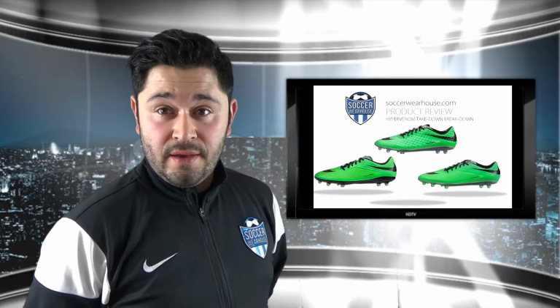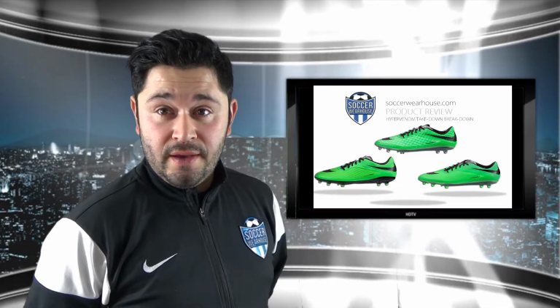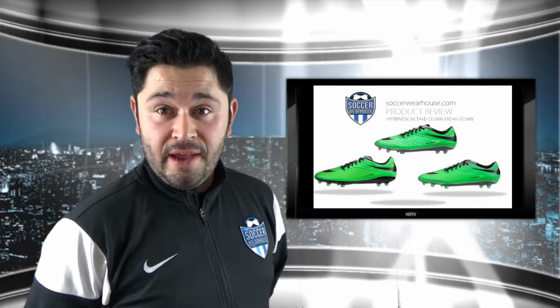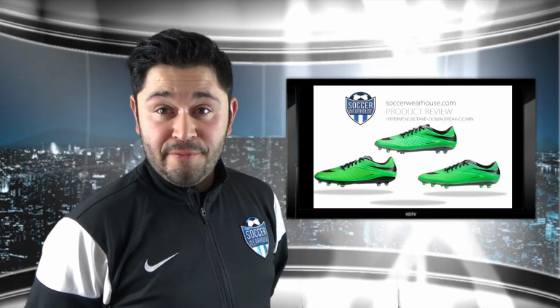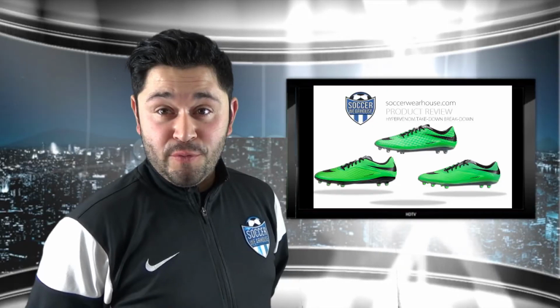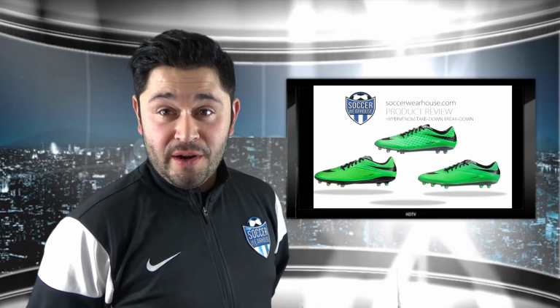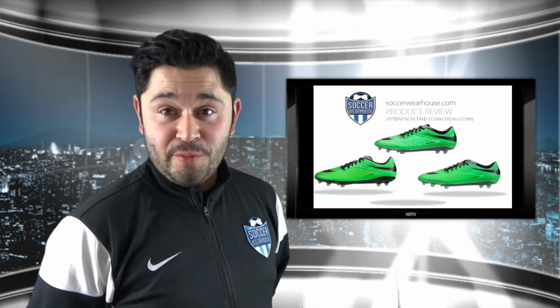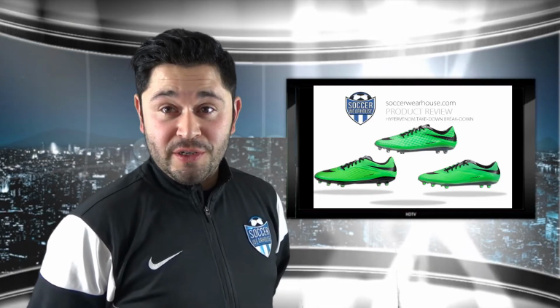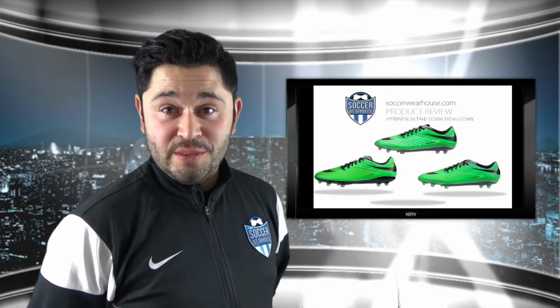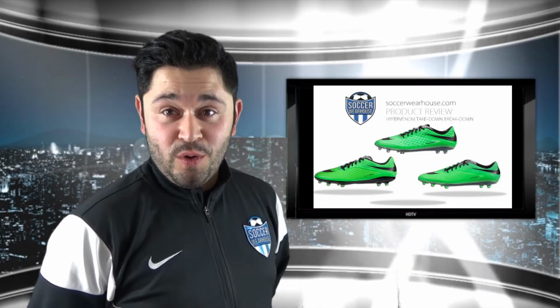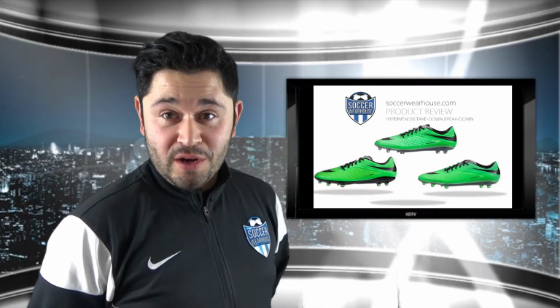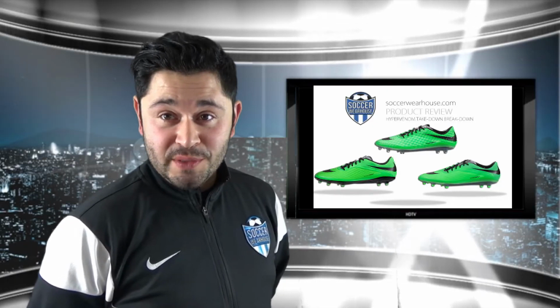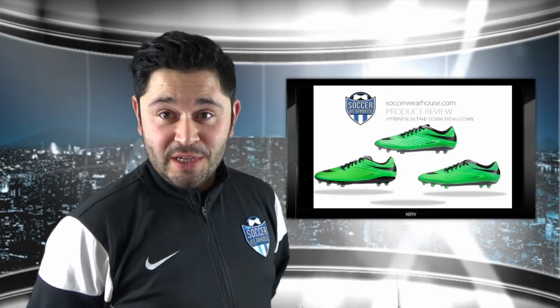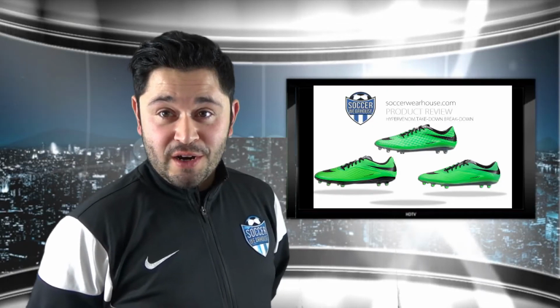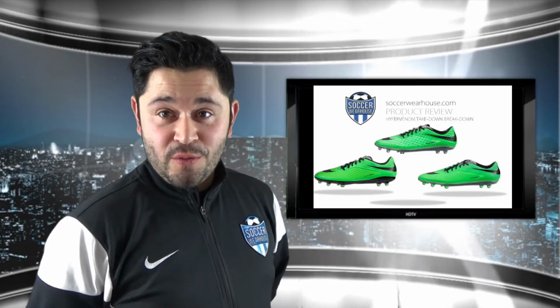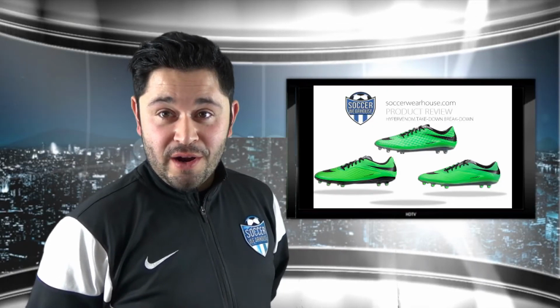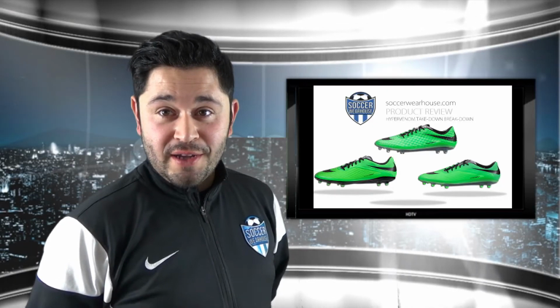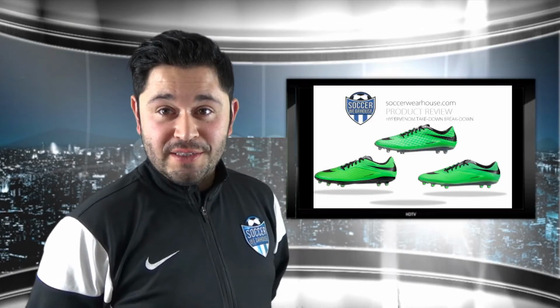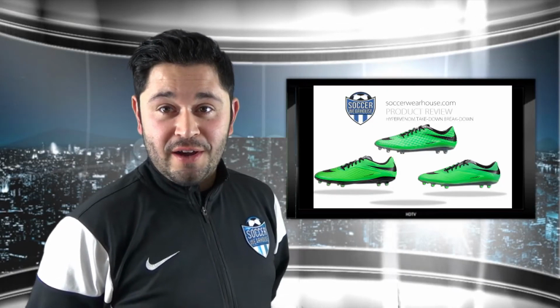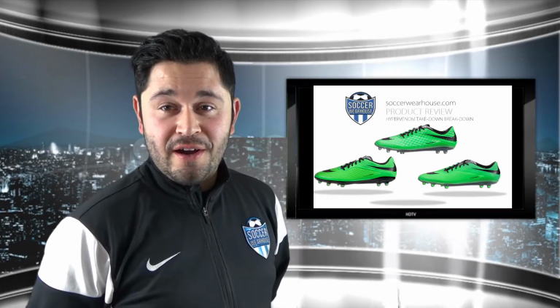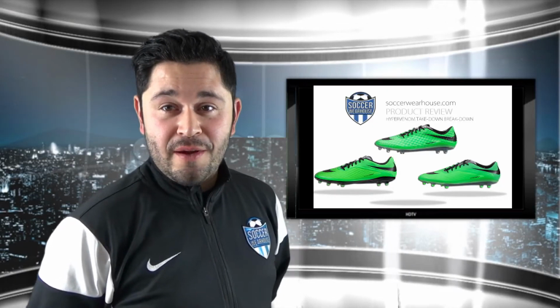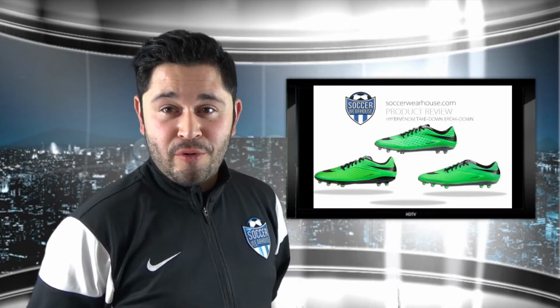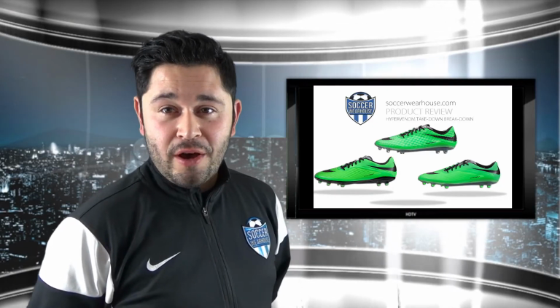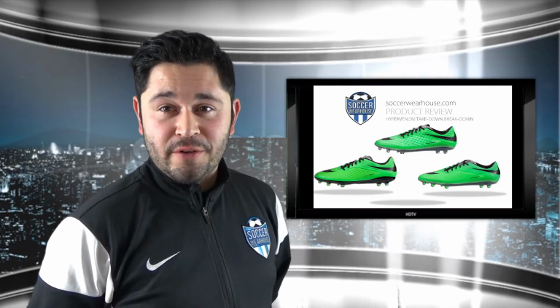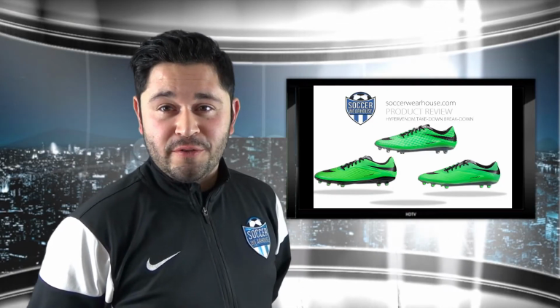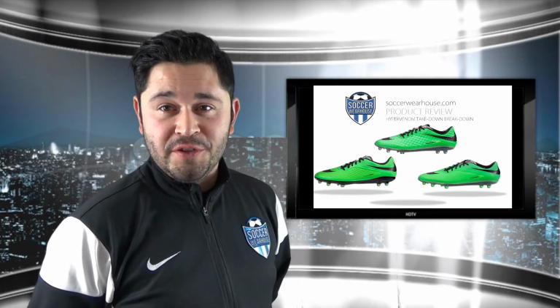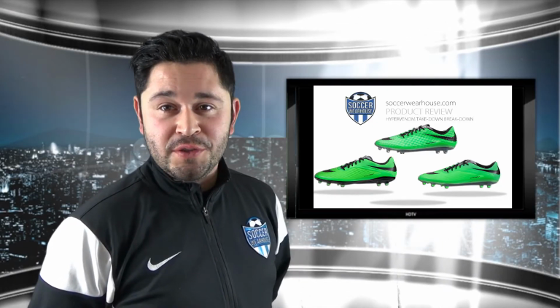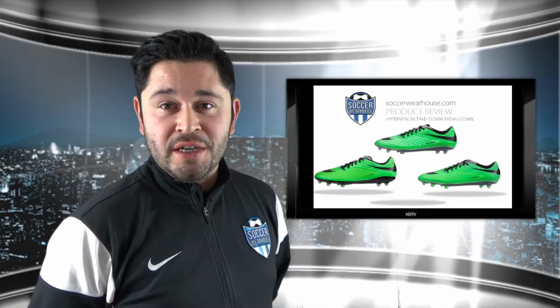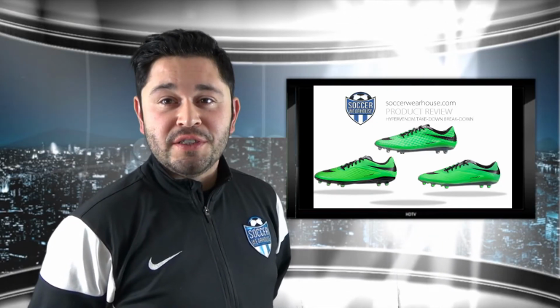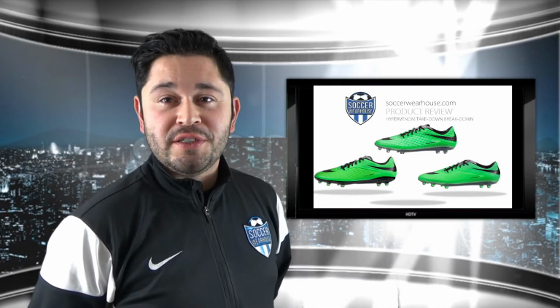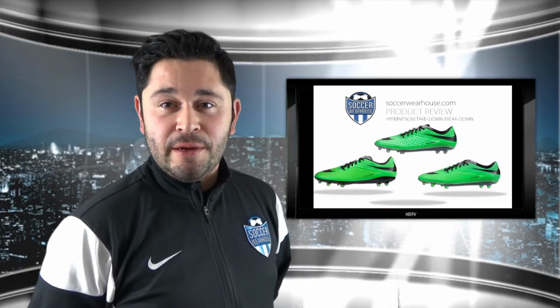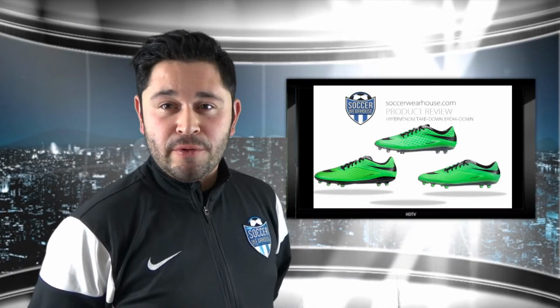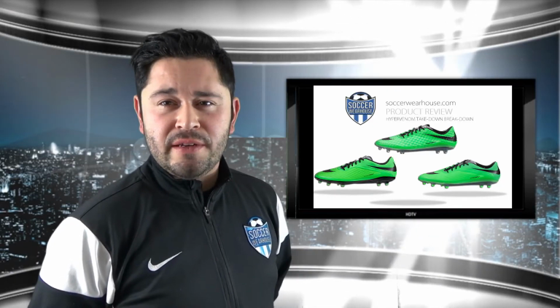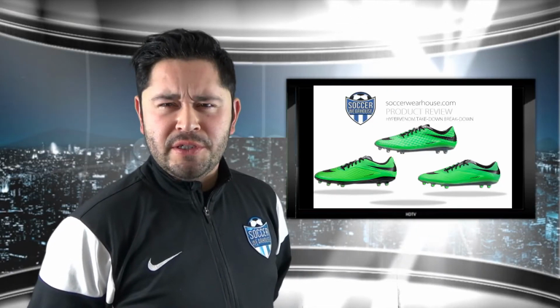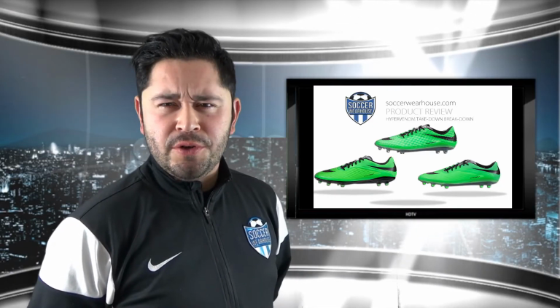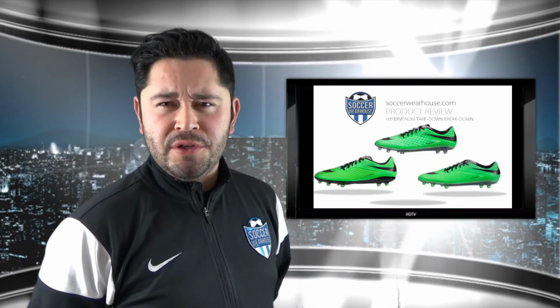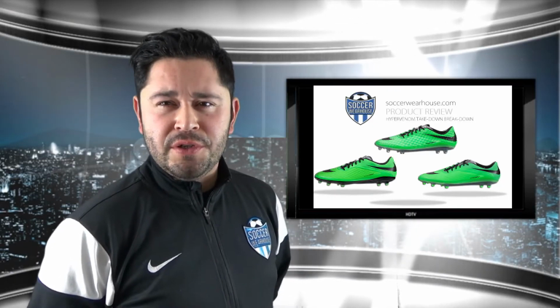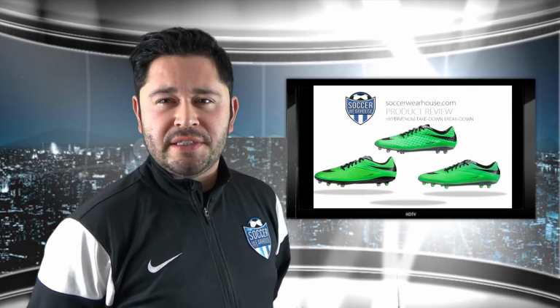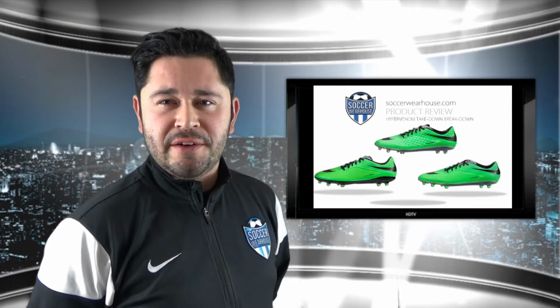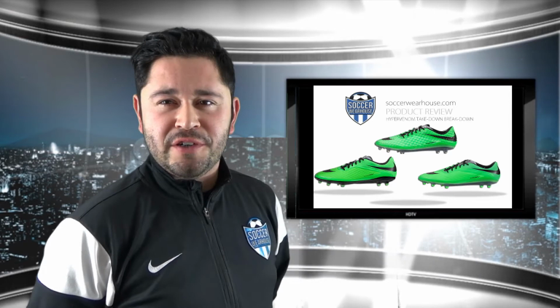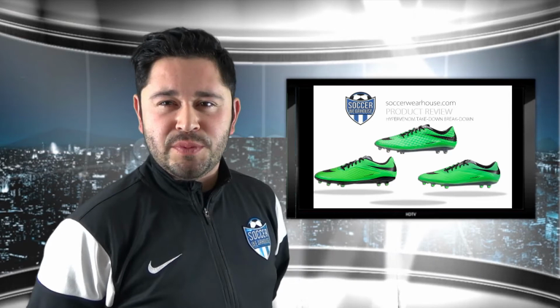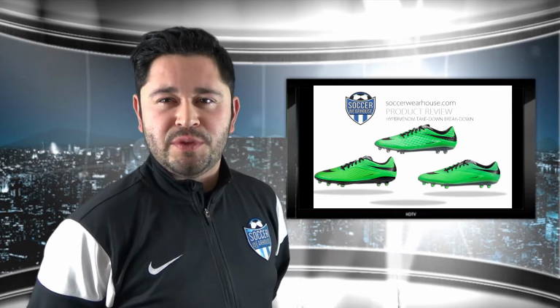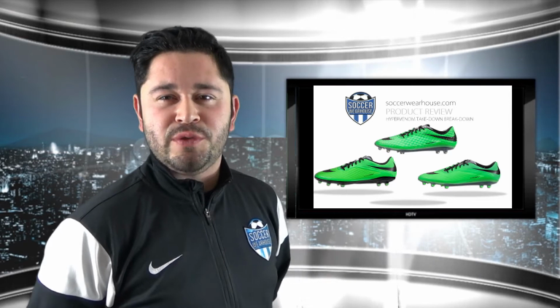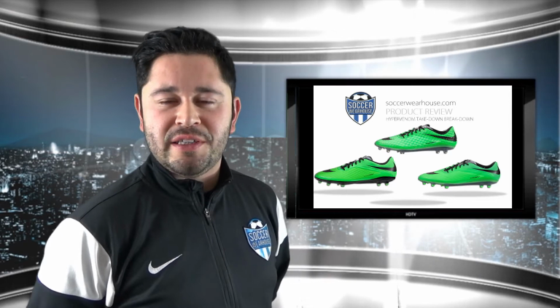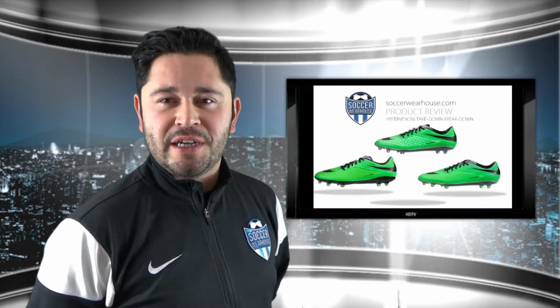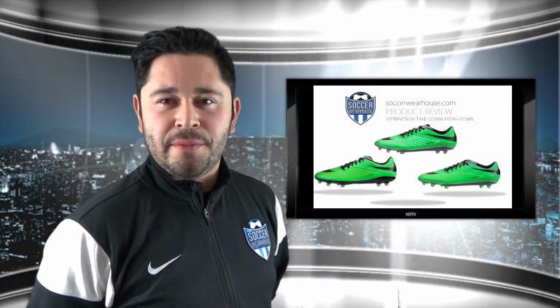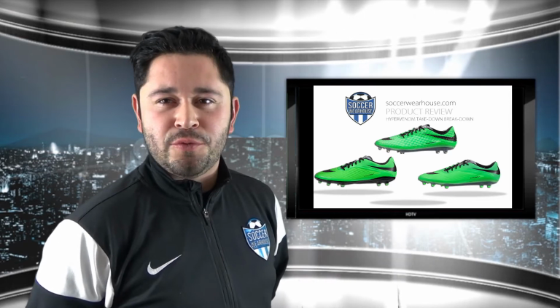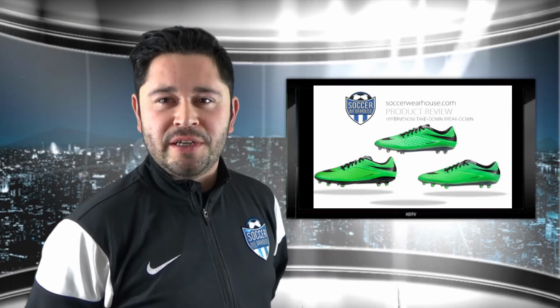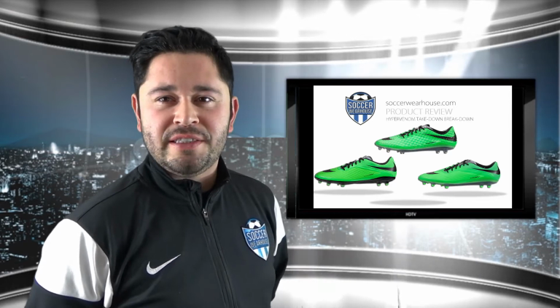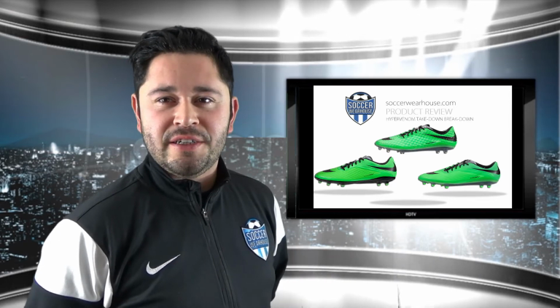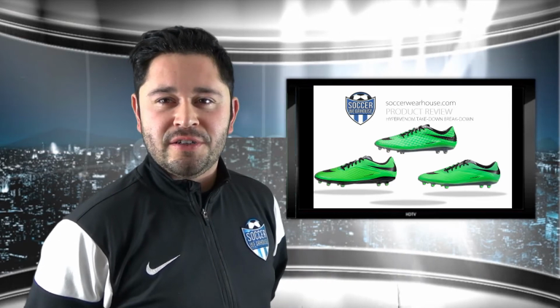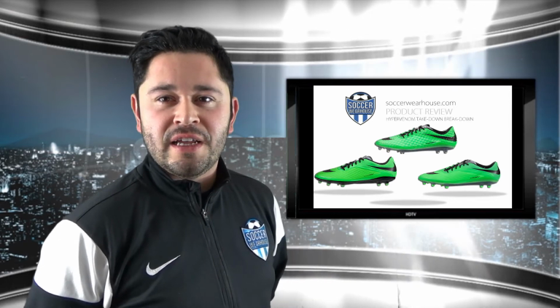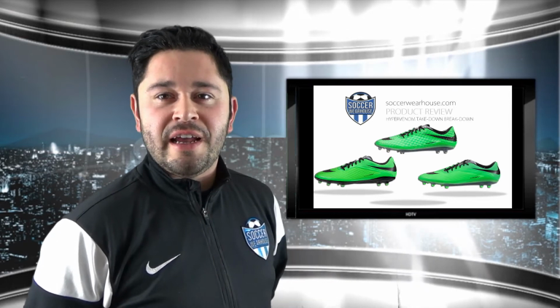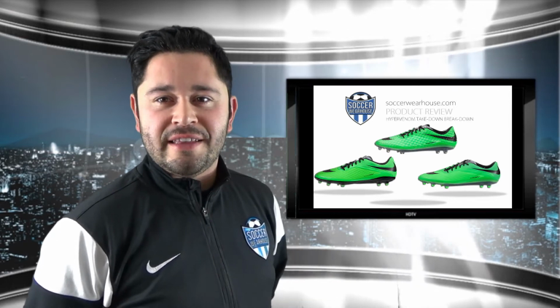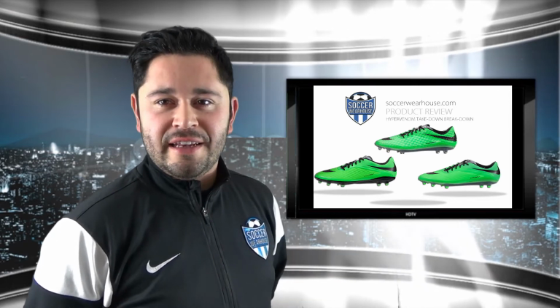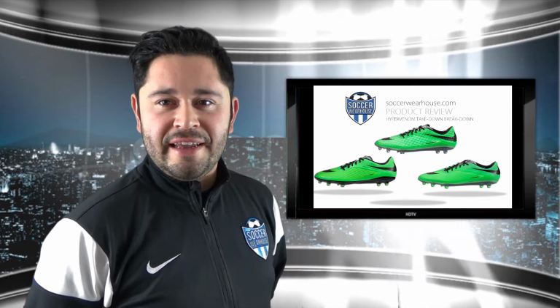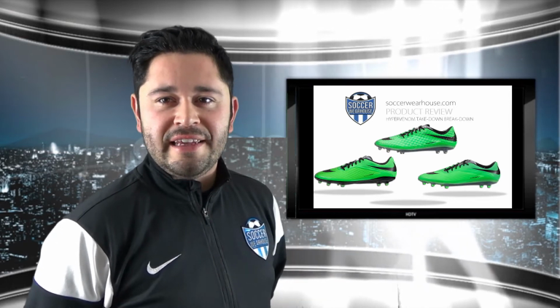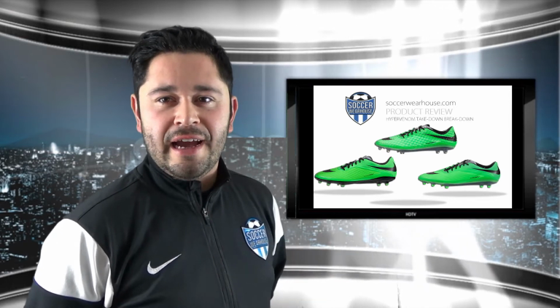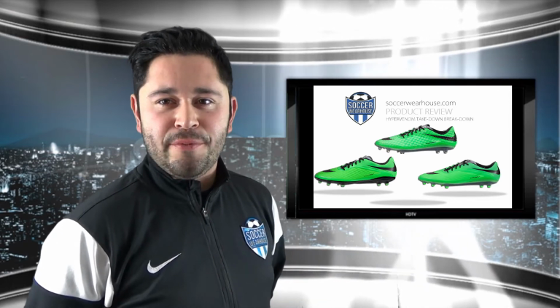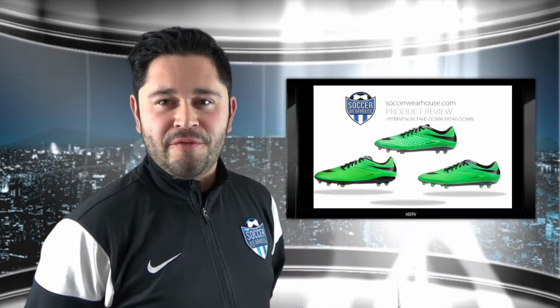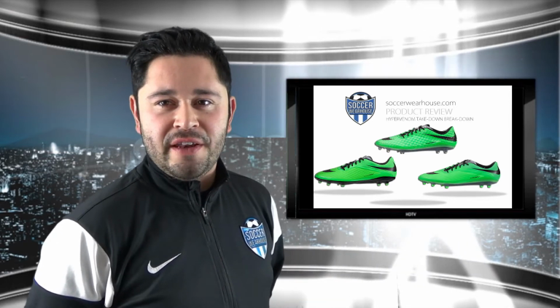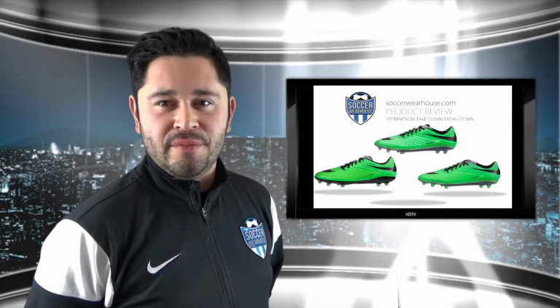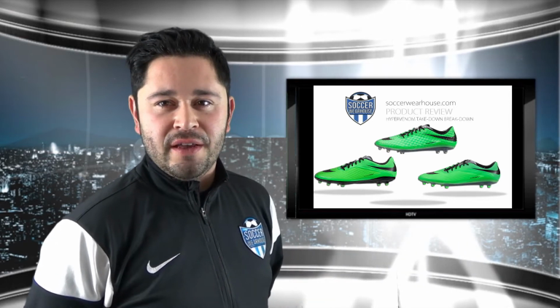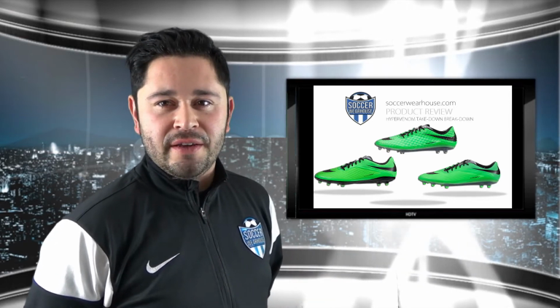Hey everyone, I'm Chris and welcome to SoccerWarehouse.com product reviews. Today we're going to be showing you the difference between the top three tiers in the Nike Hypervenom line.